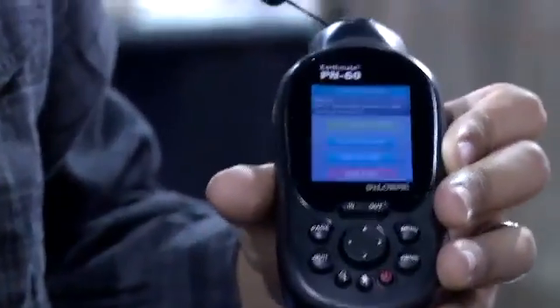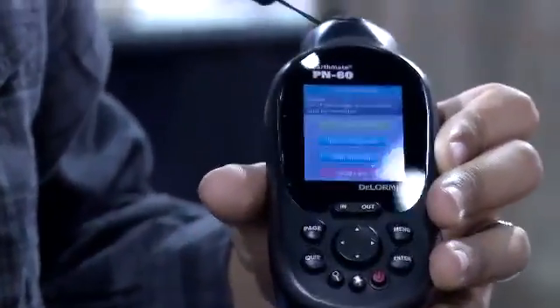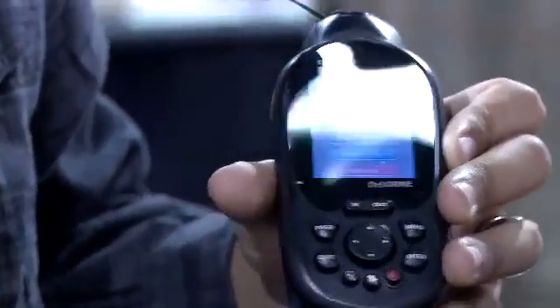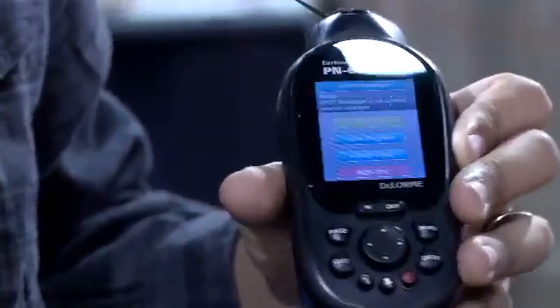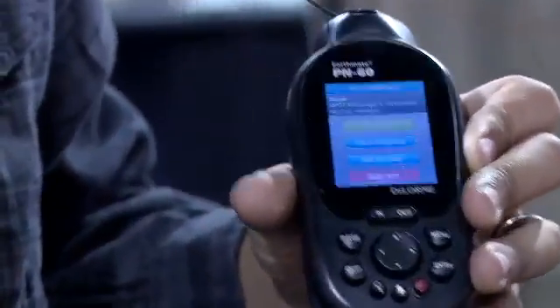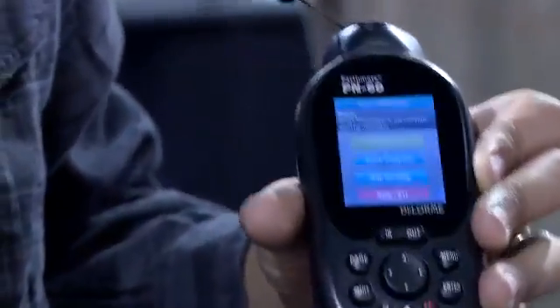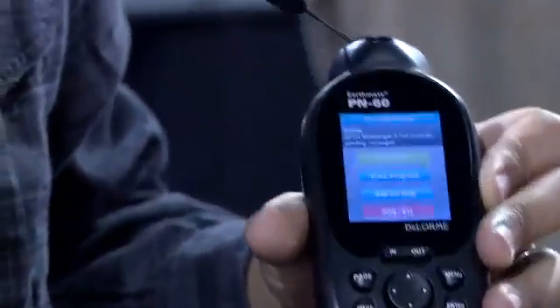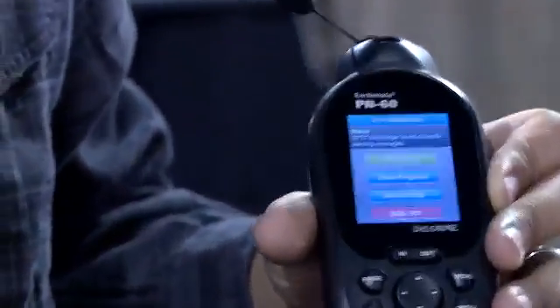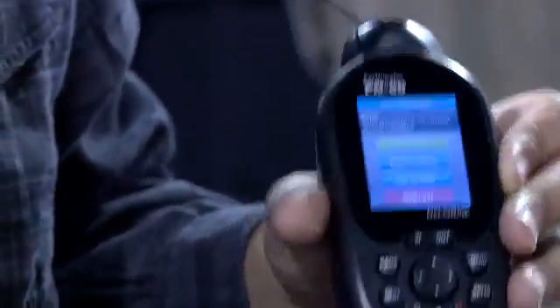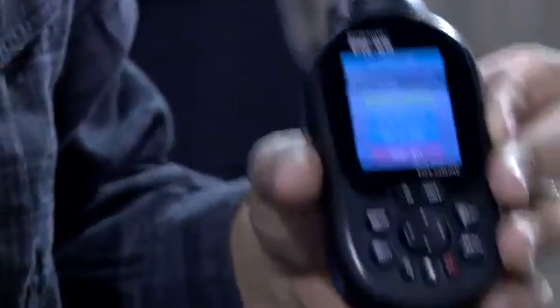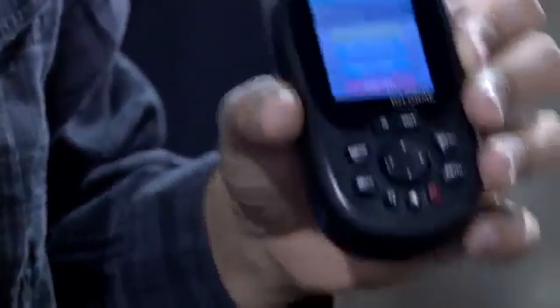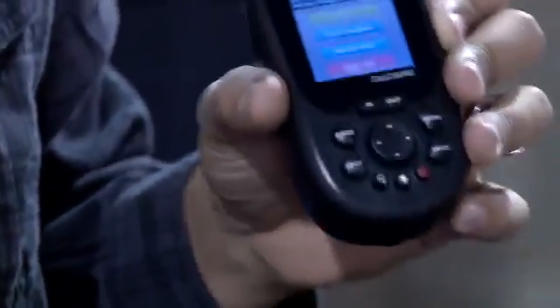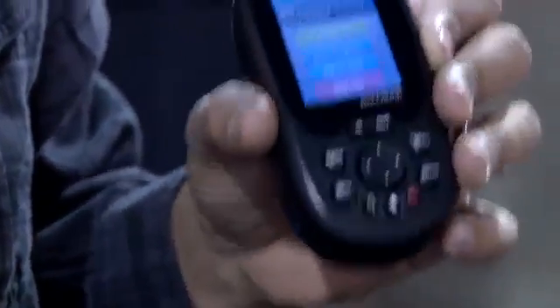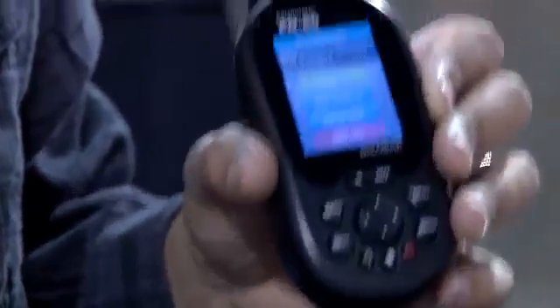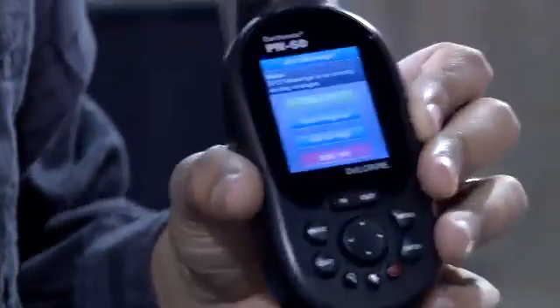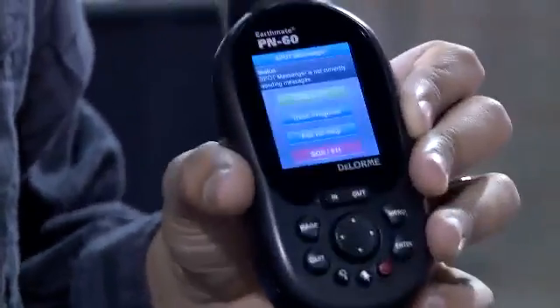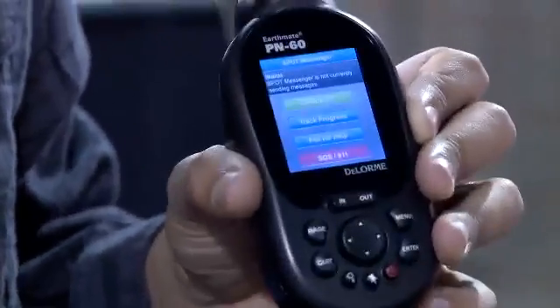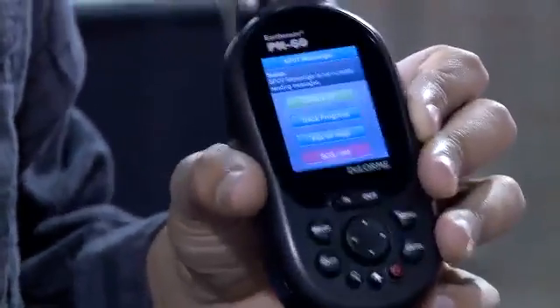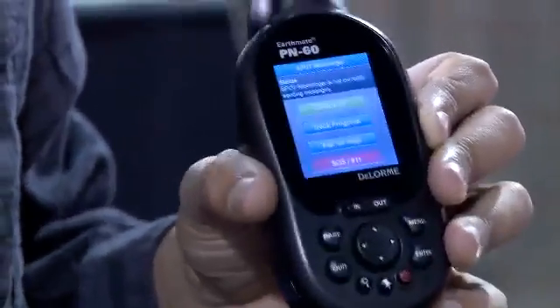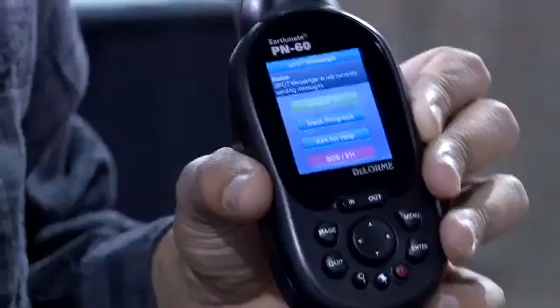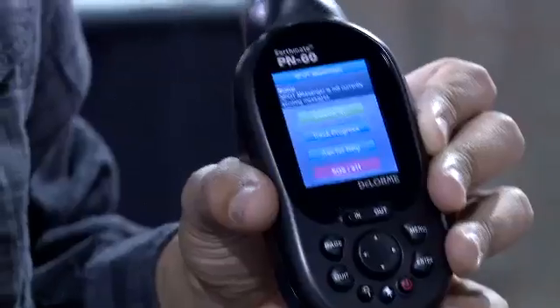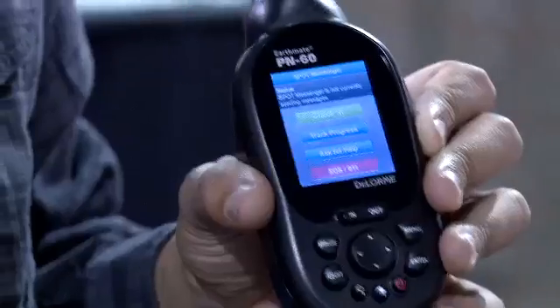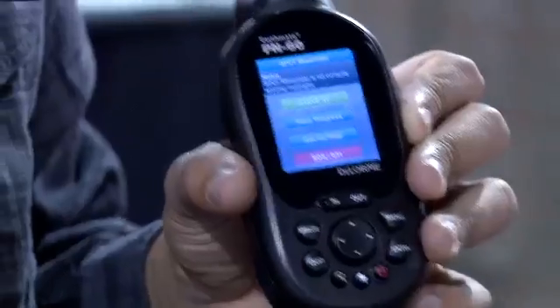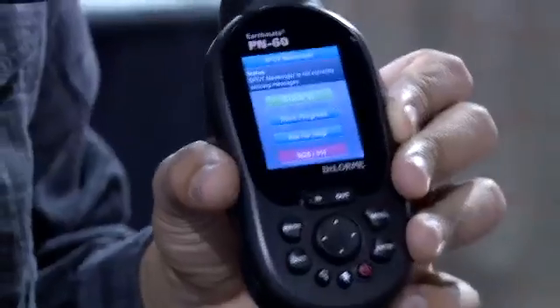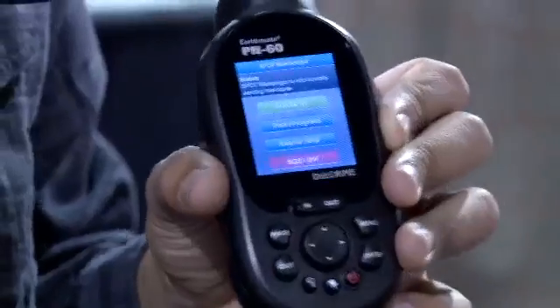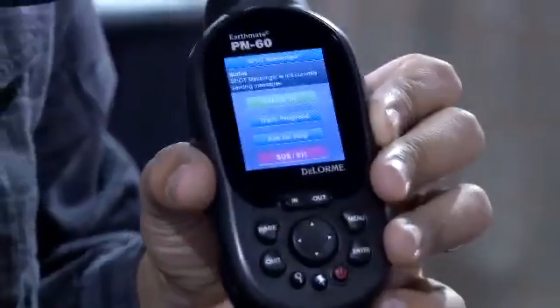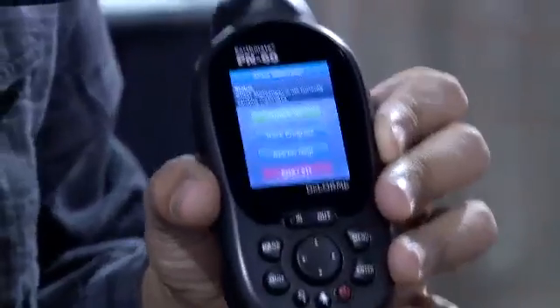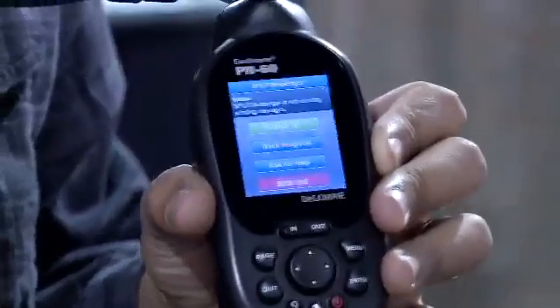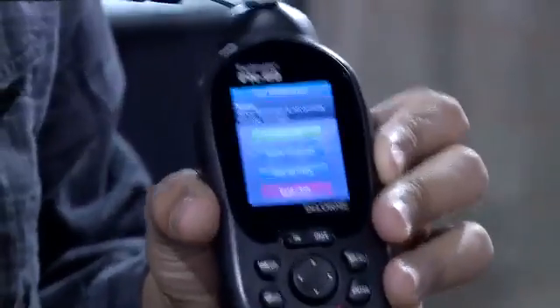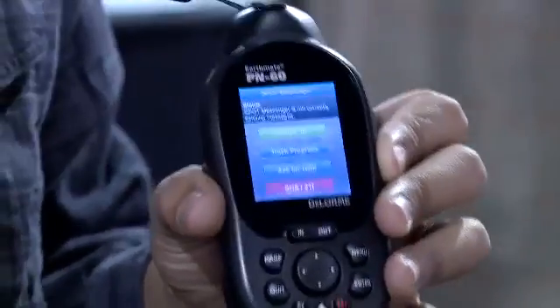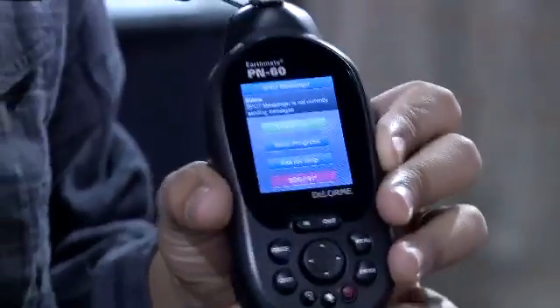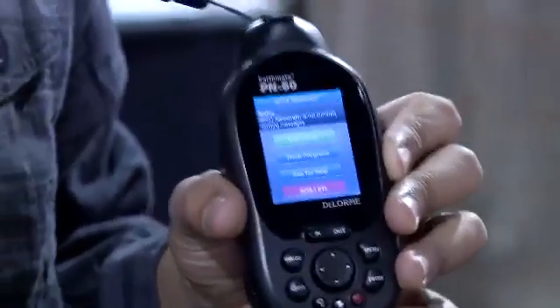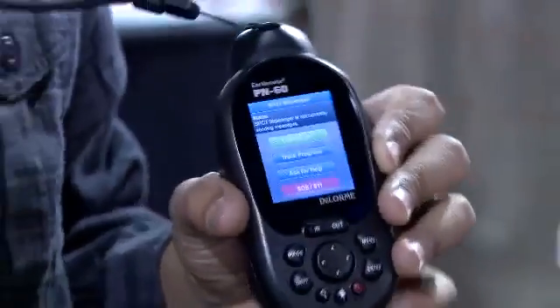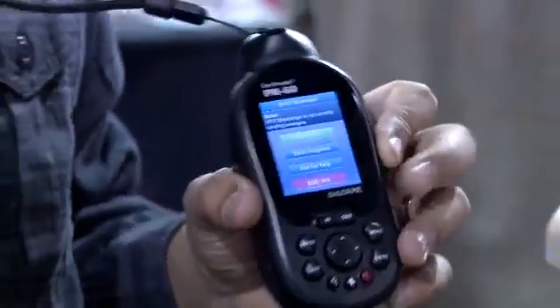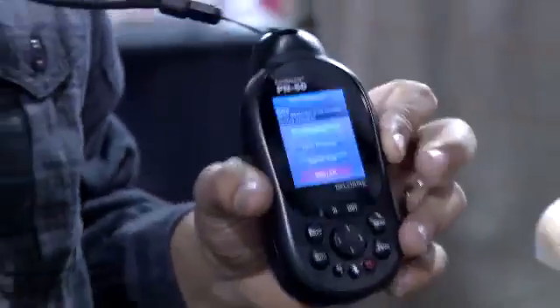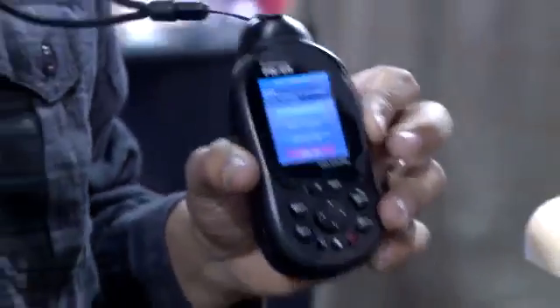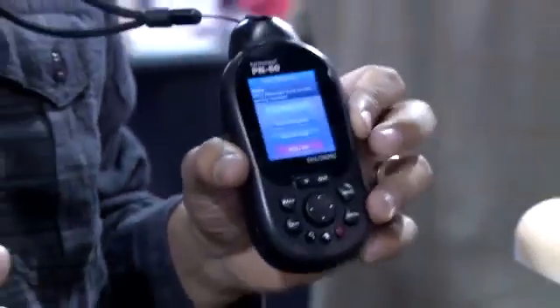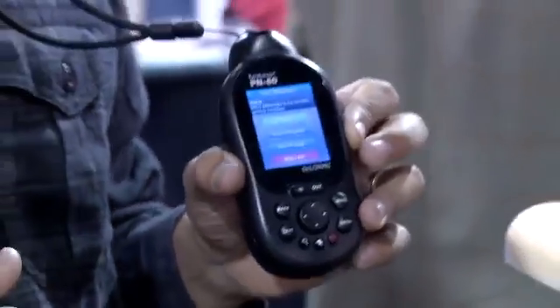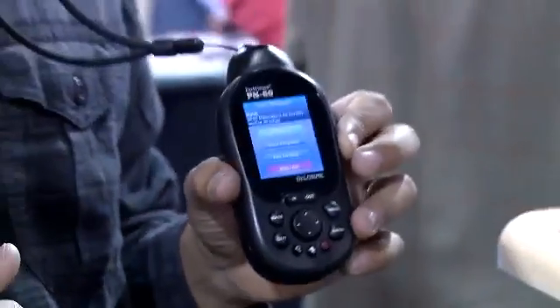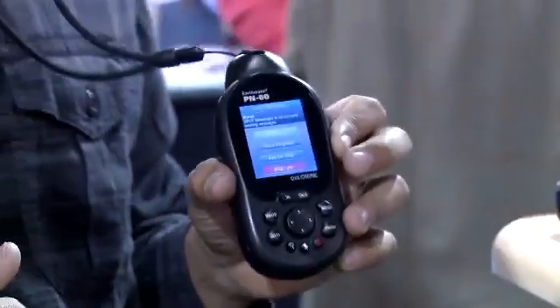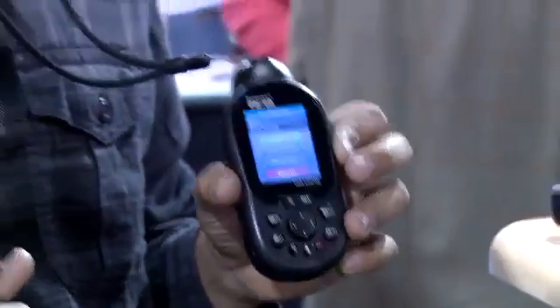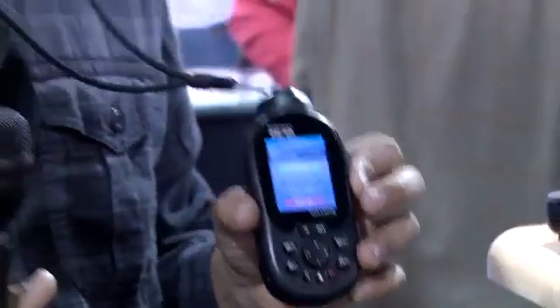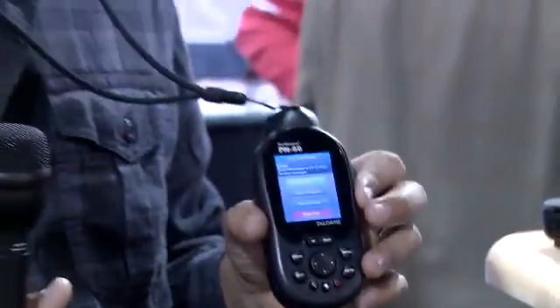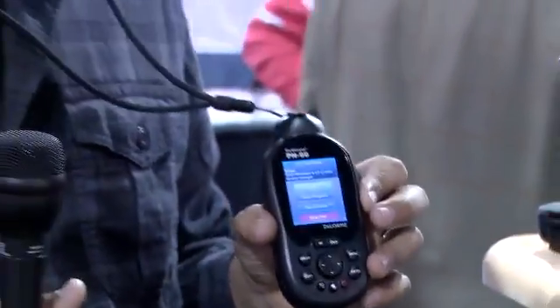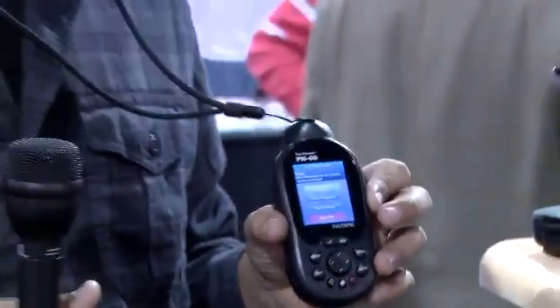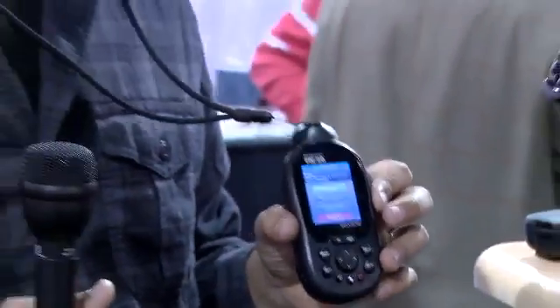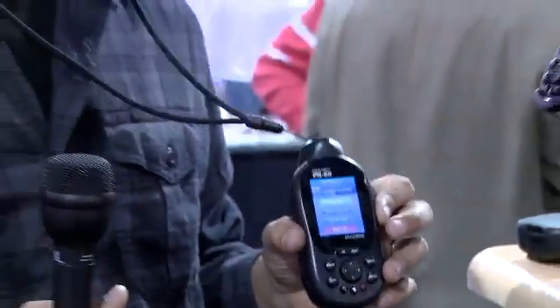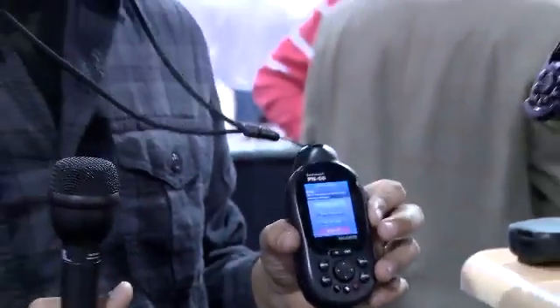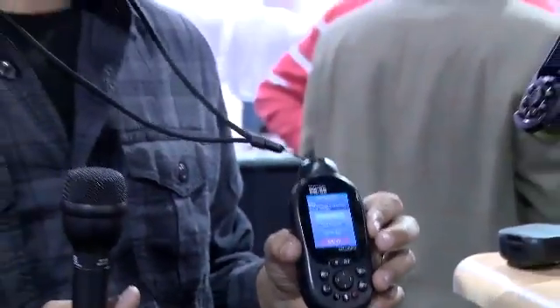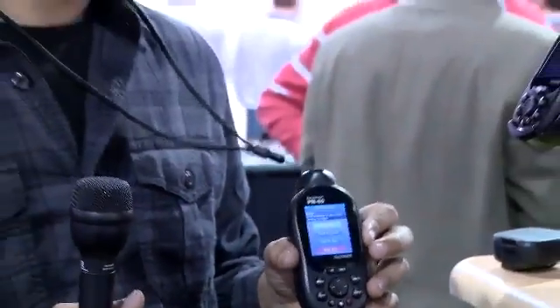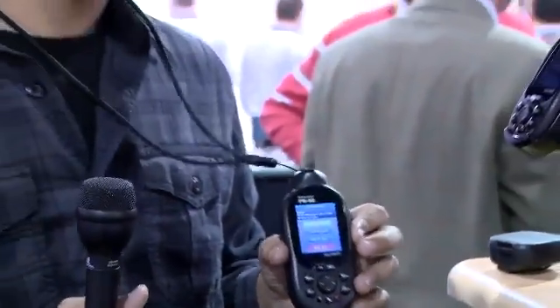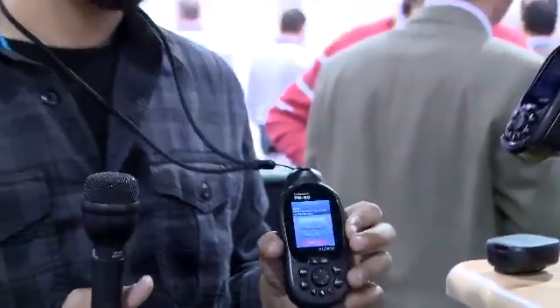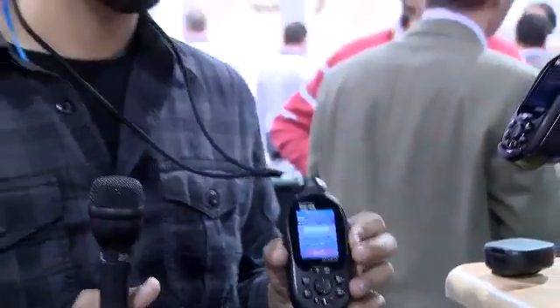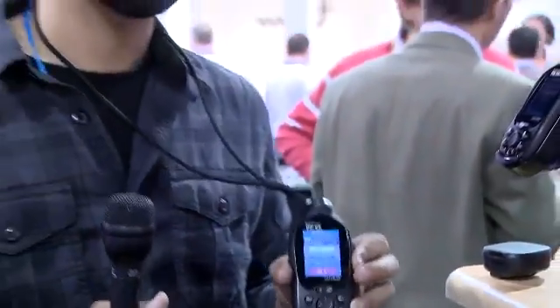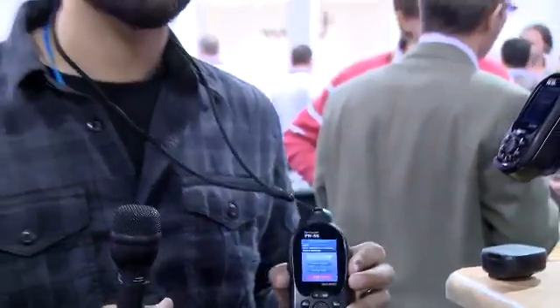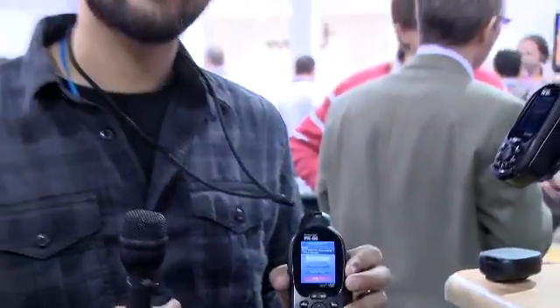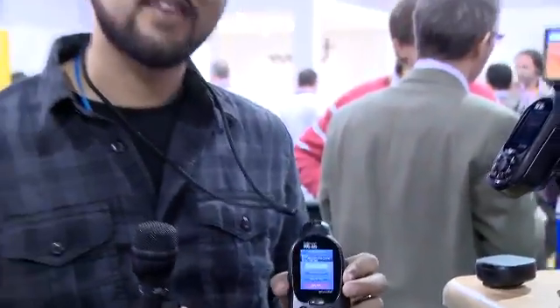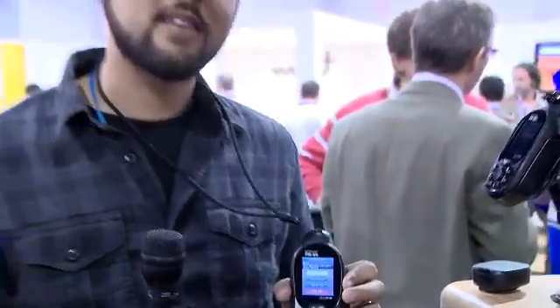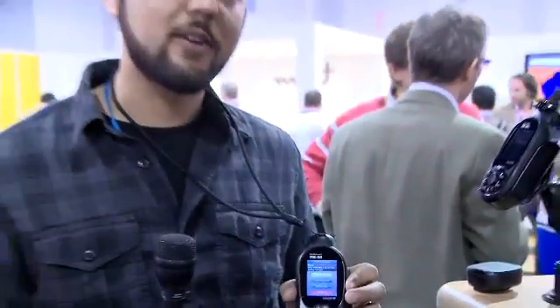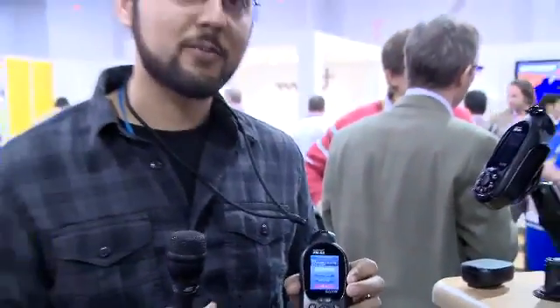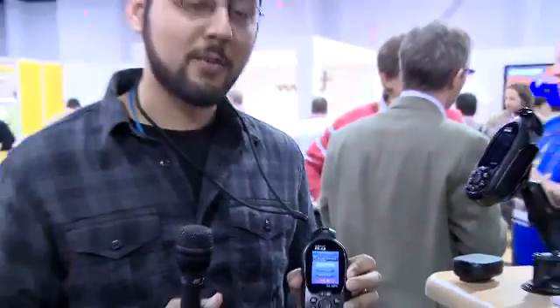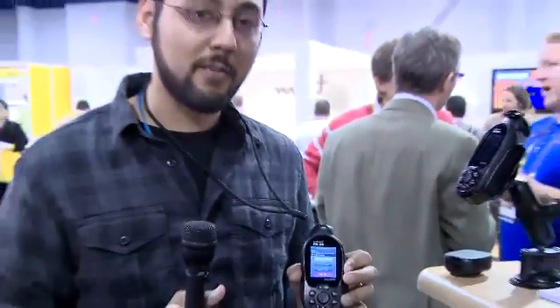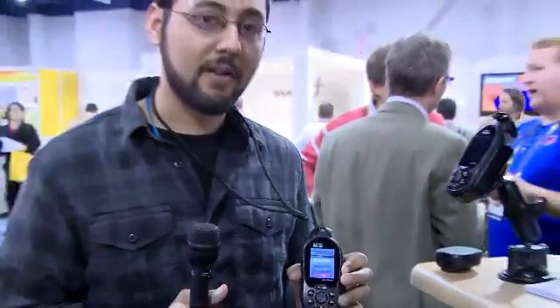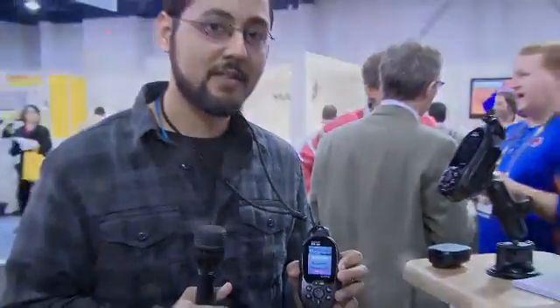This is the PN60. It's going to cost $549 and will be available in May. It's going to require a subscription with the SPOT service of about $17 per month.